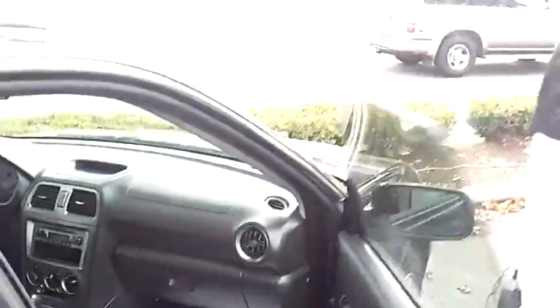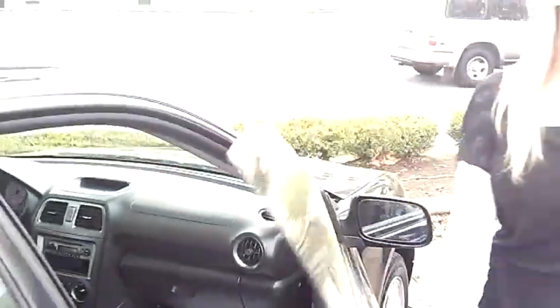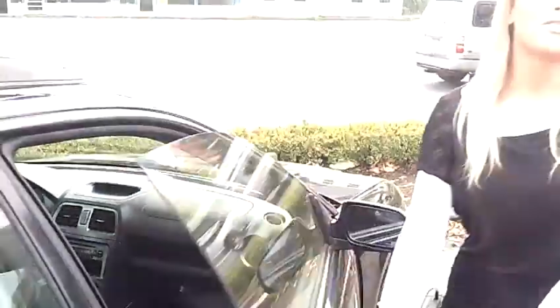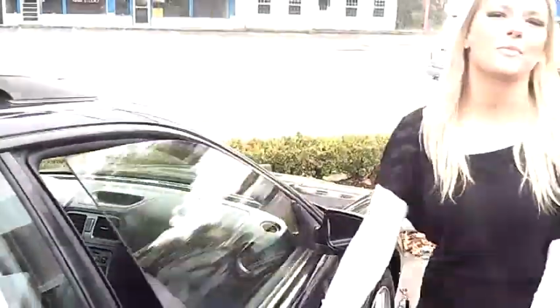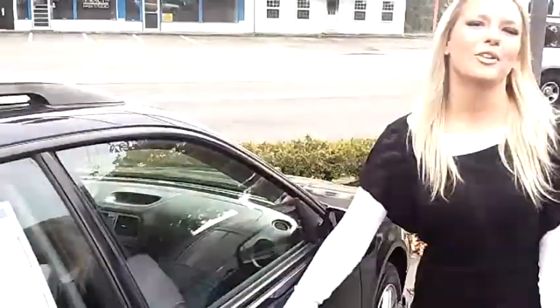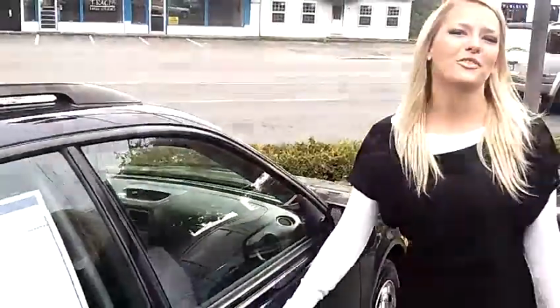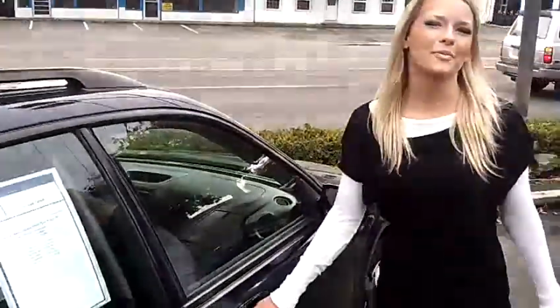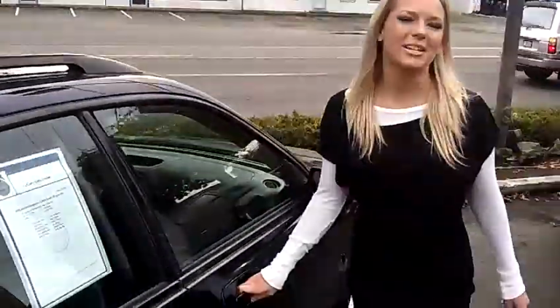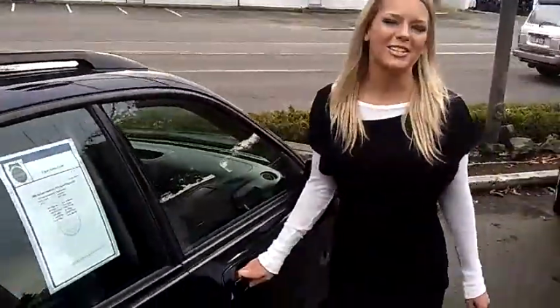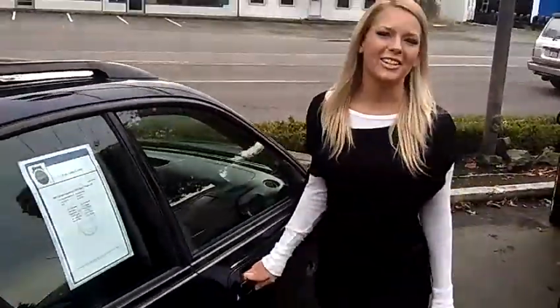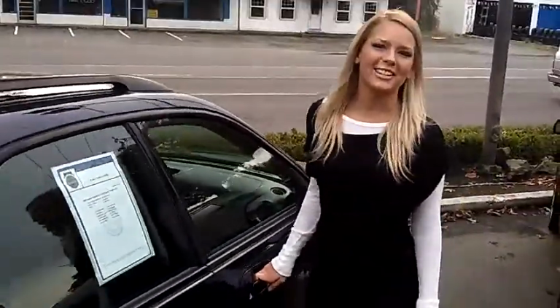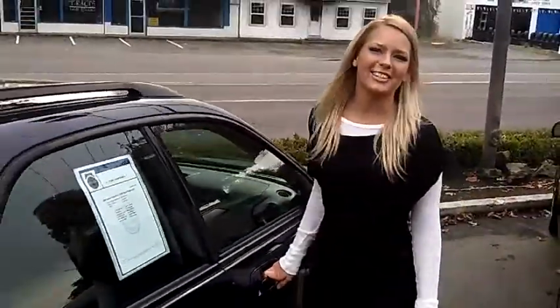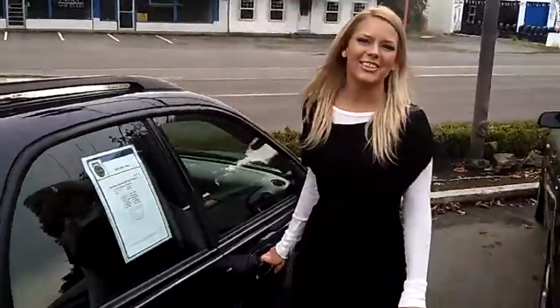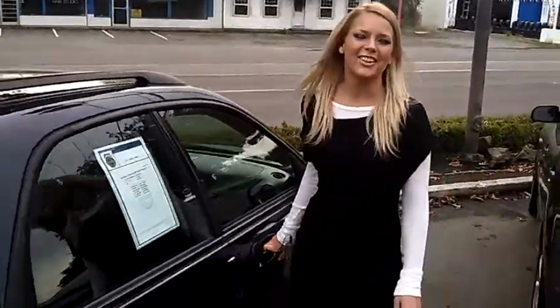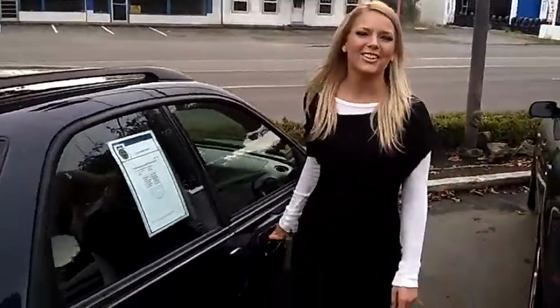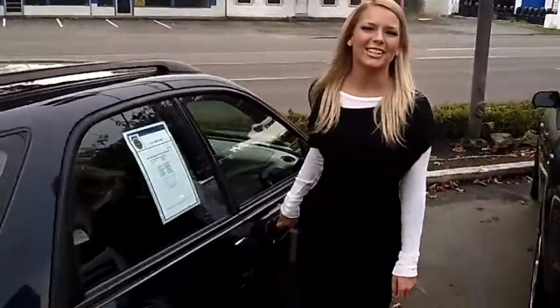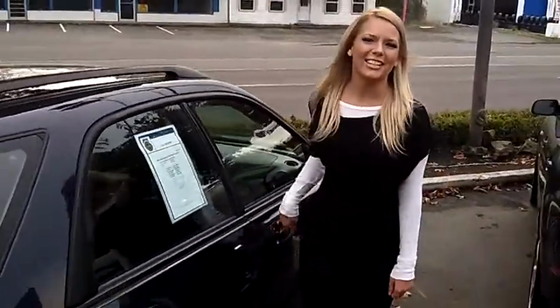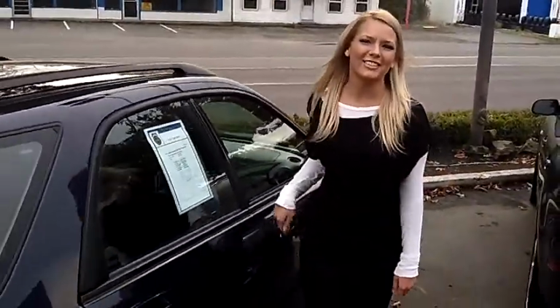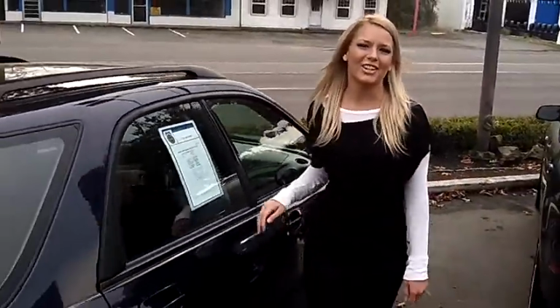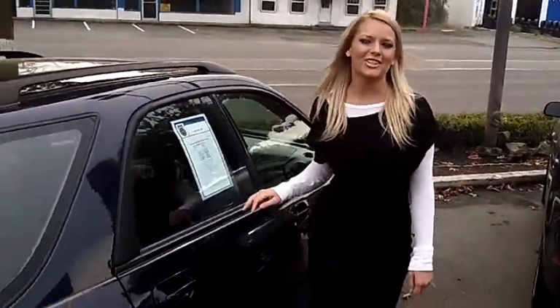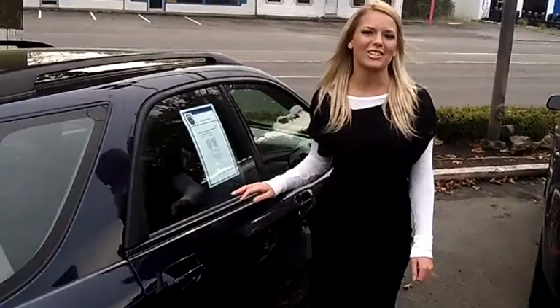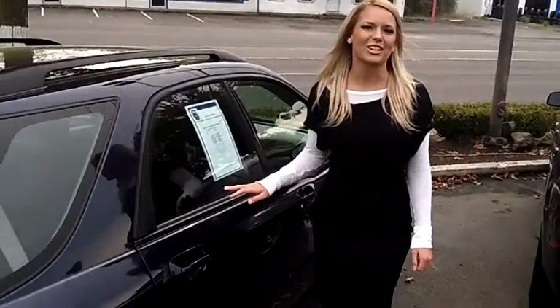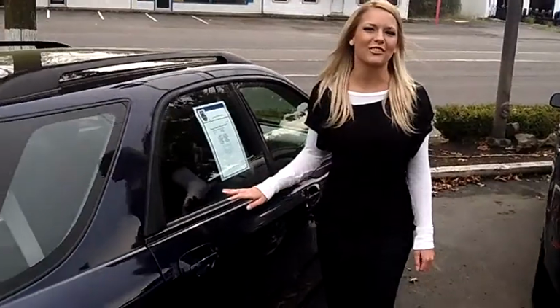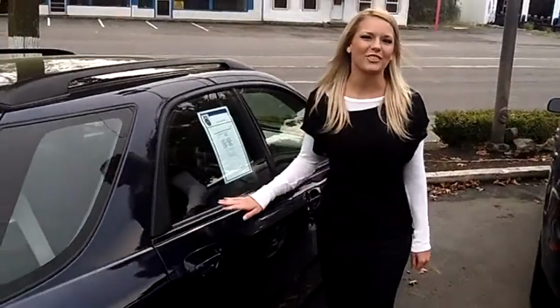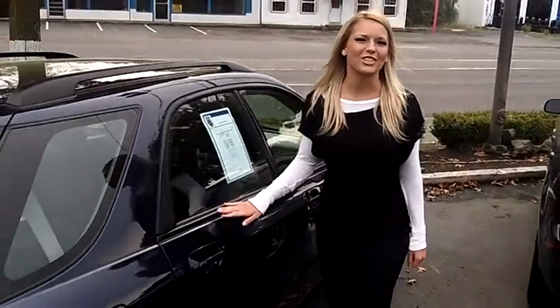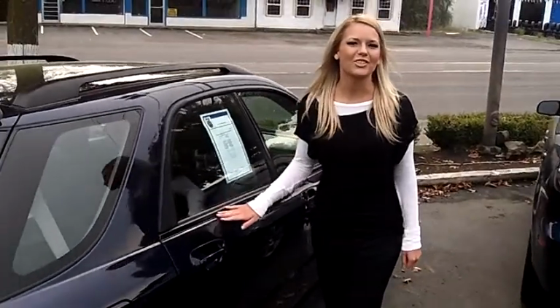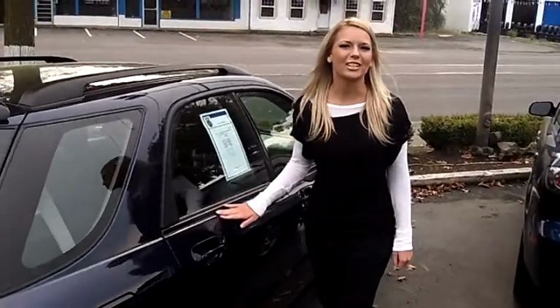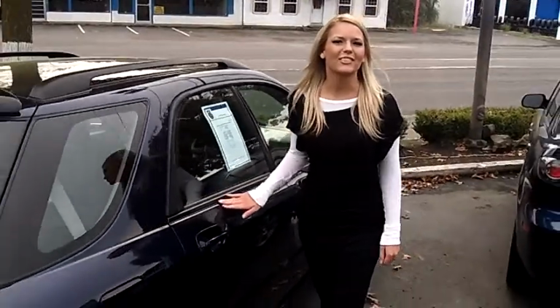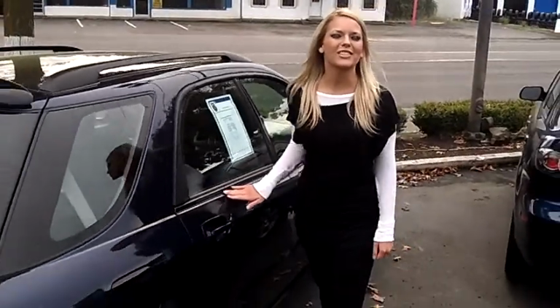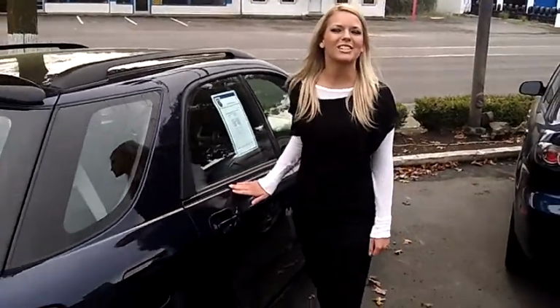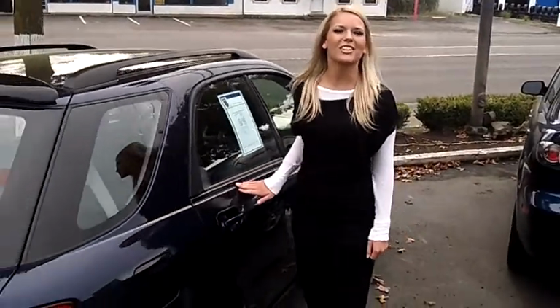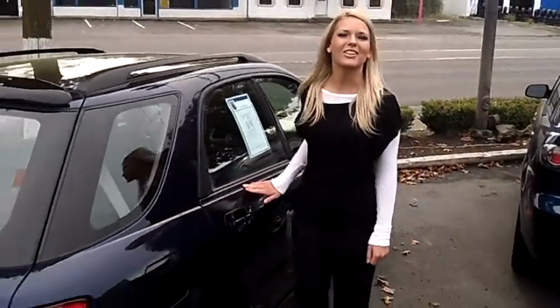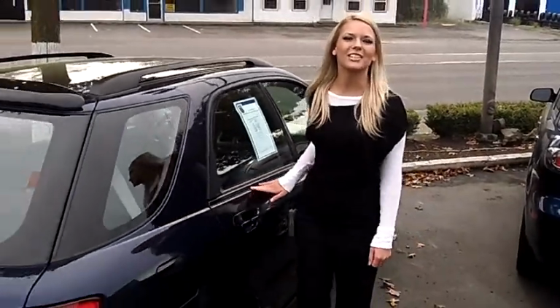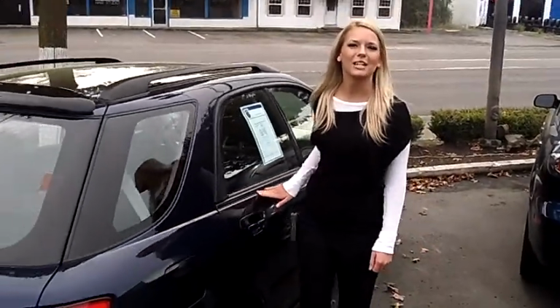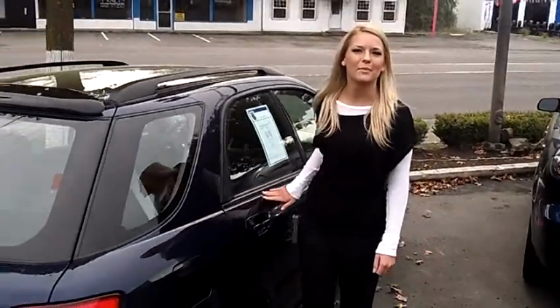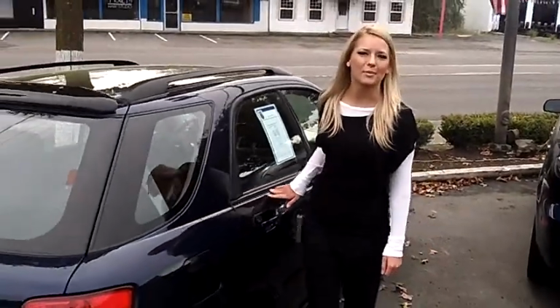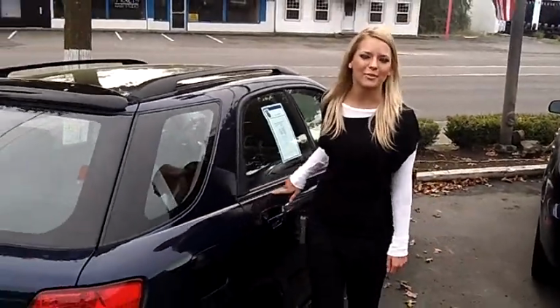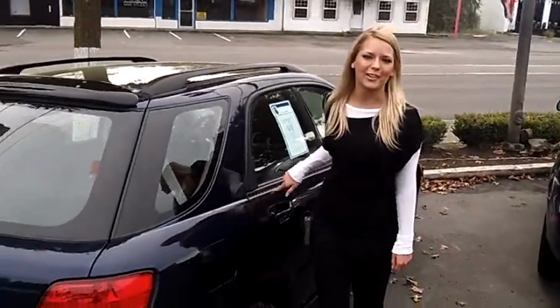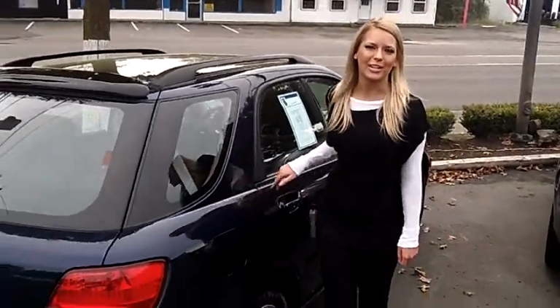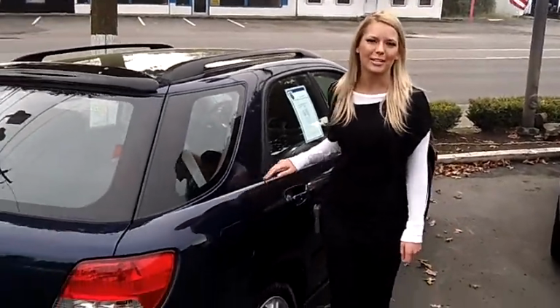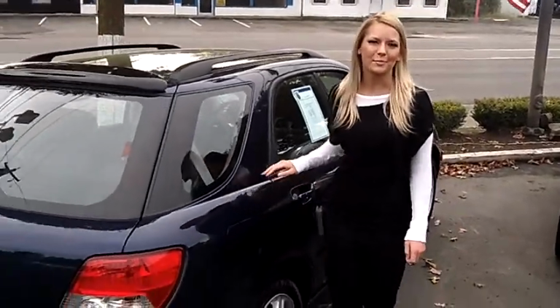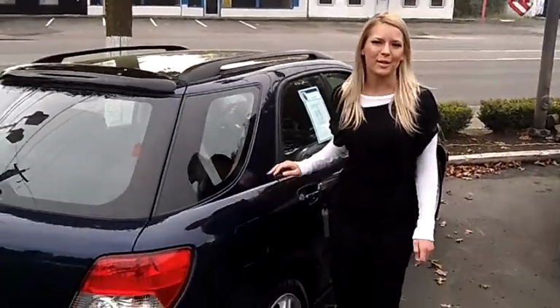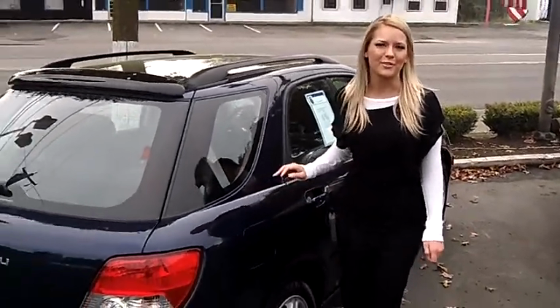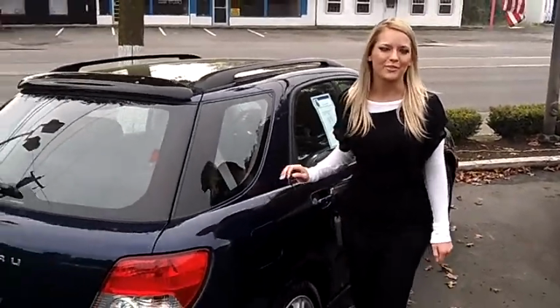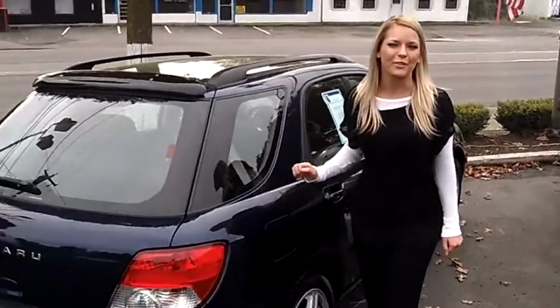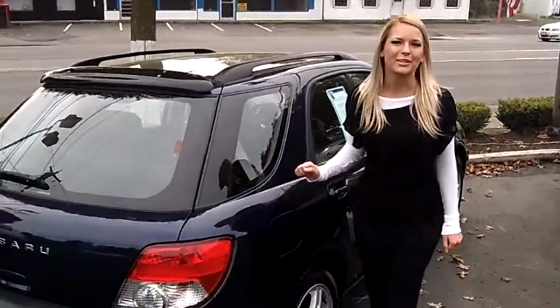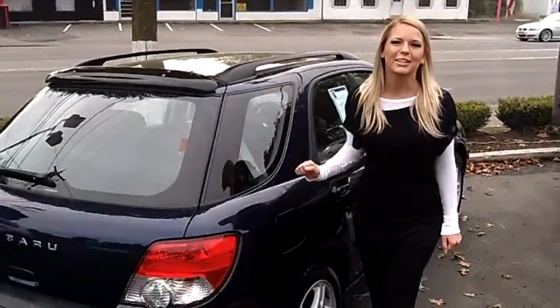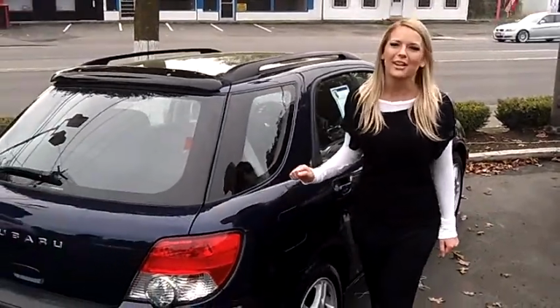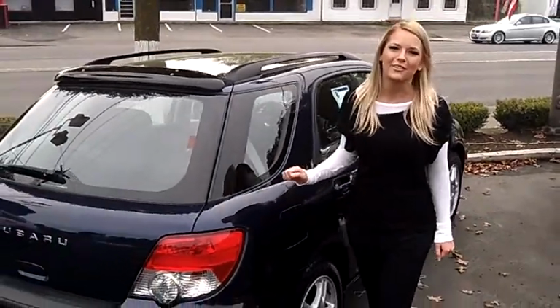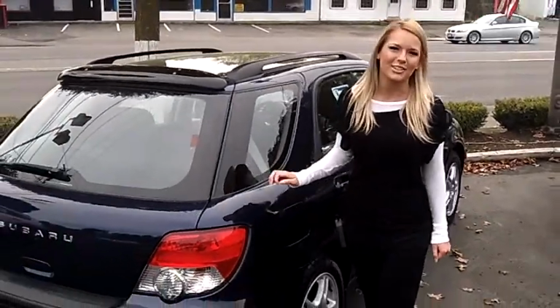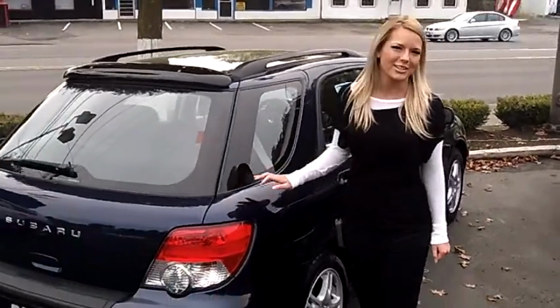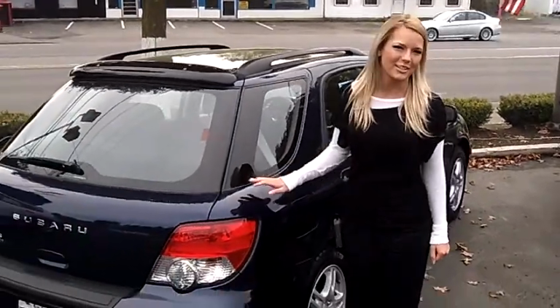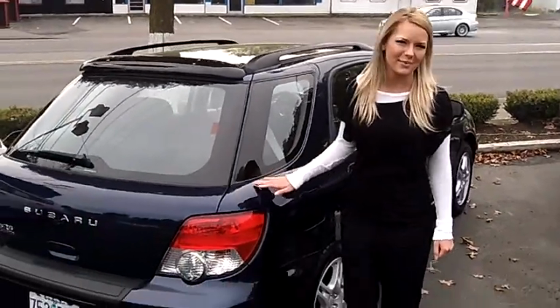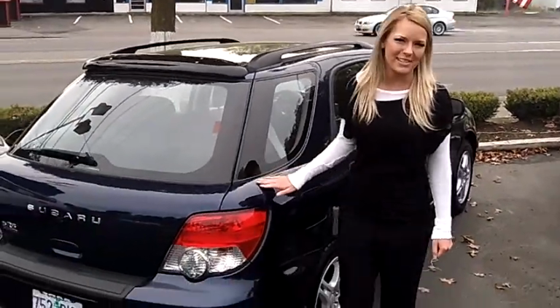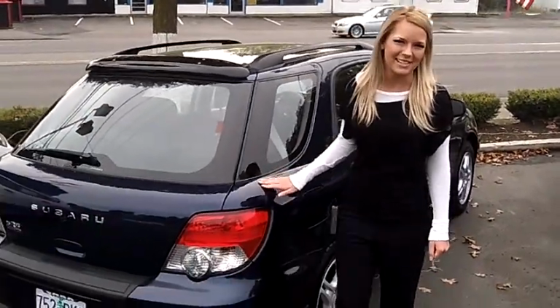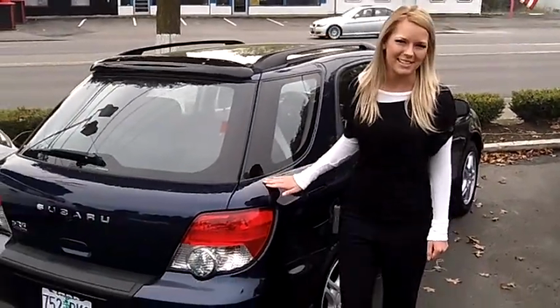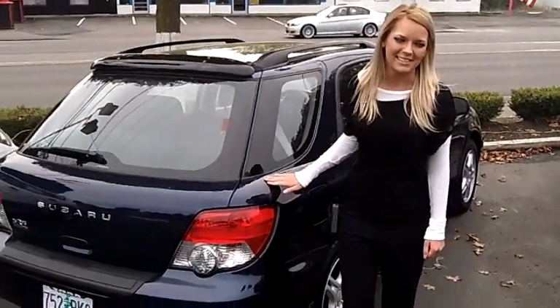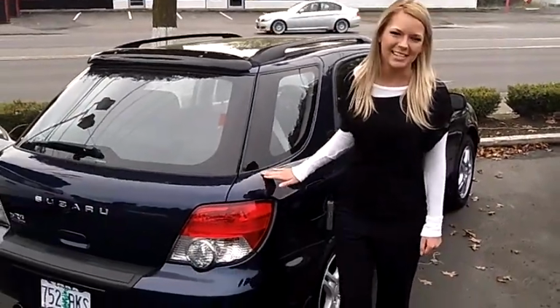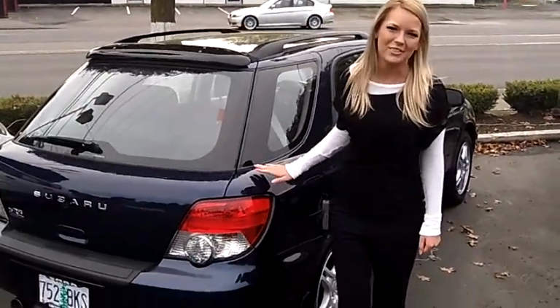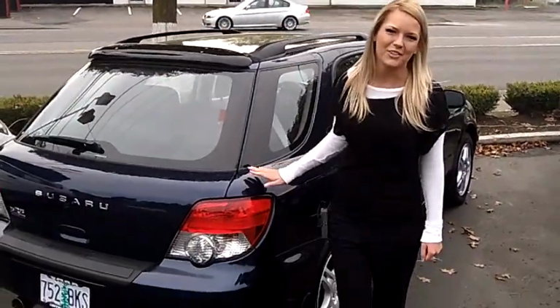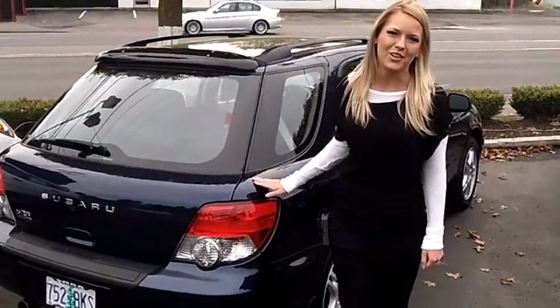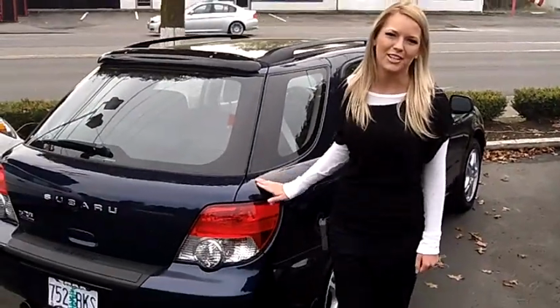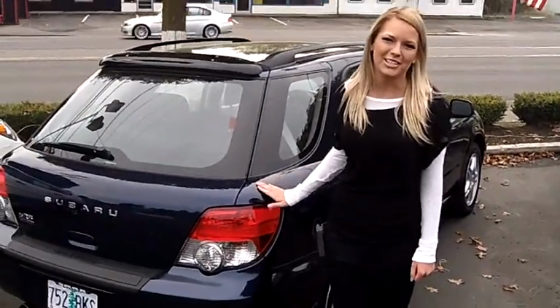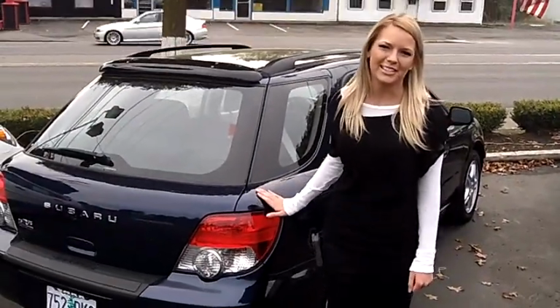For more information on this car or any other cars in our inventory, give us a call on the number provided above. We would love to earn your business. Thanks for watching.